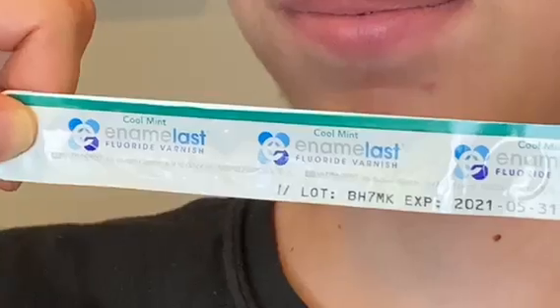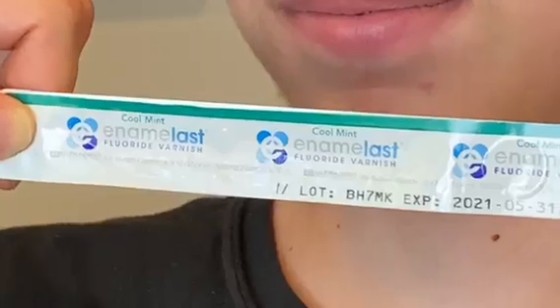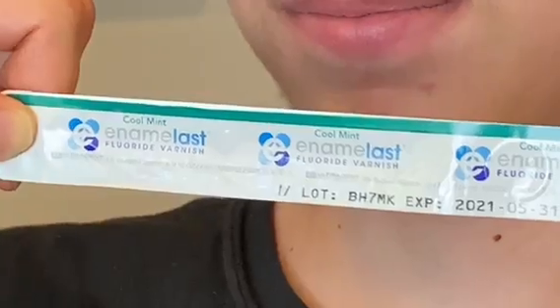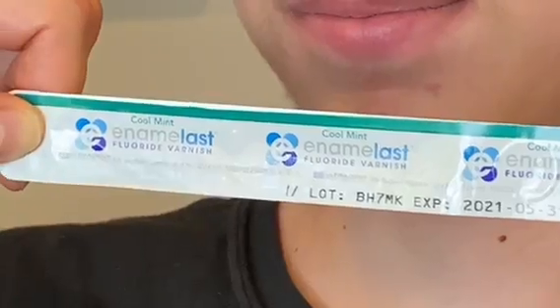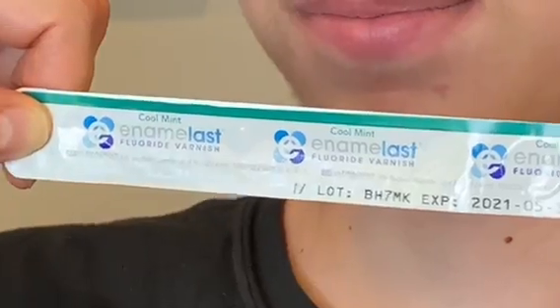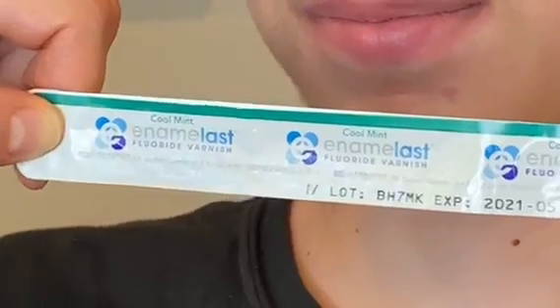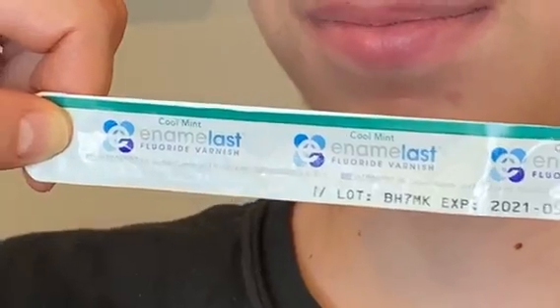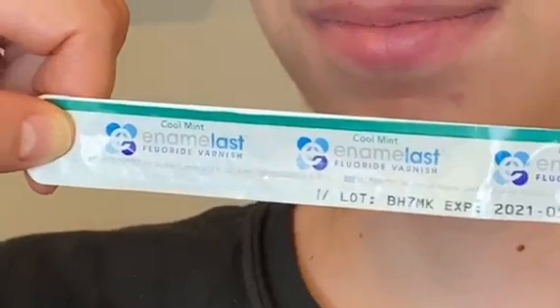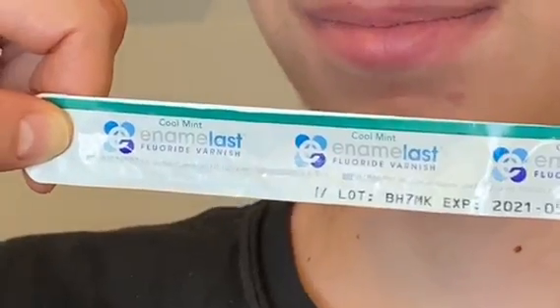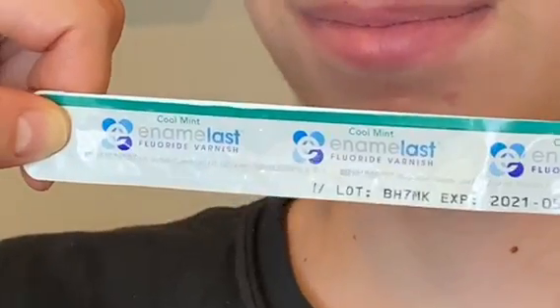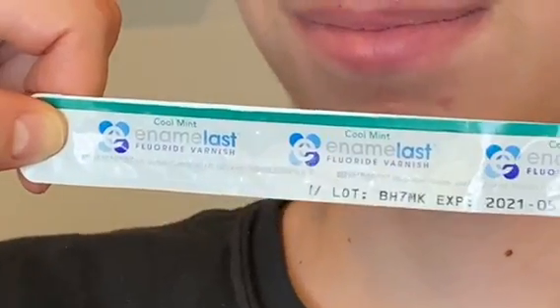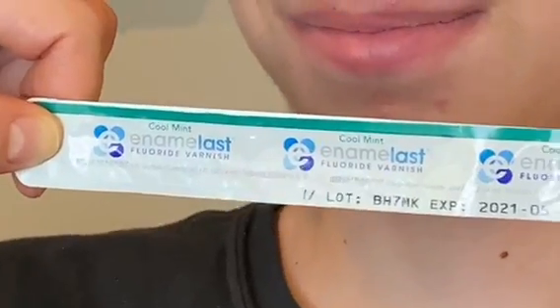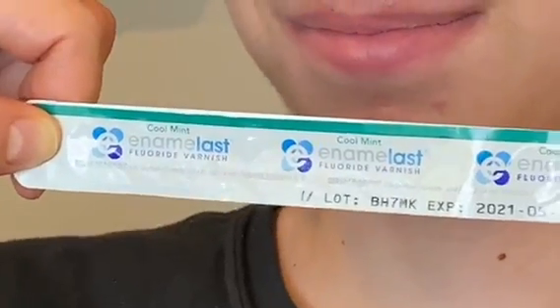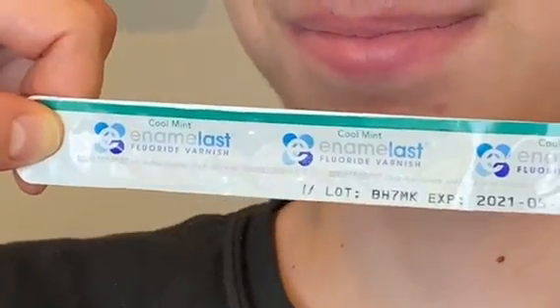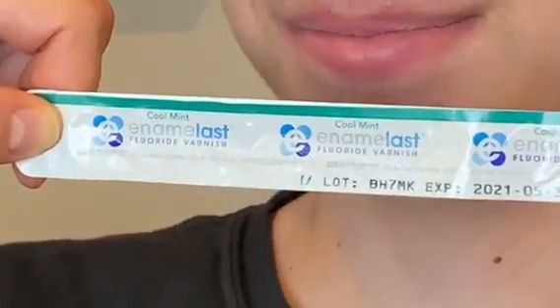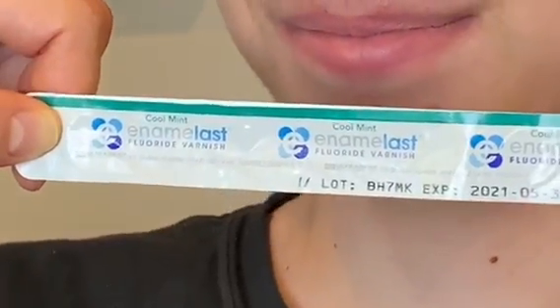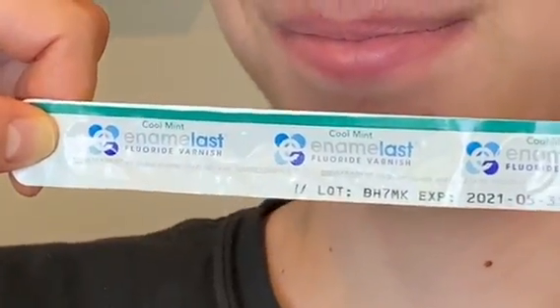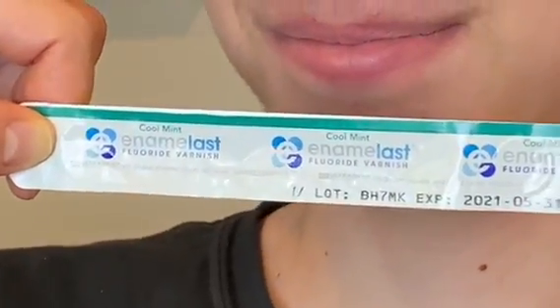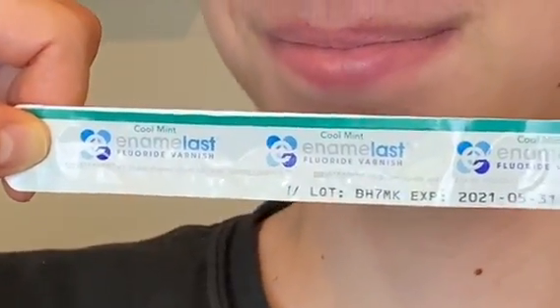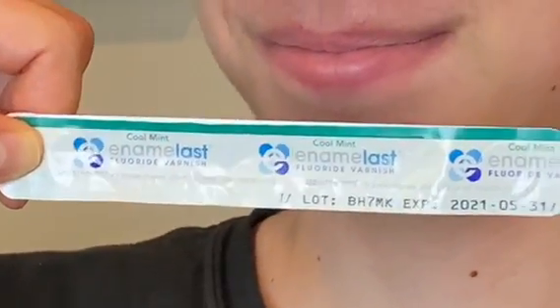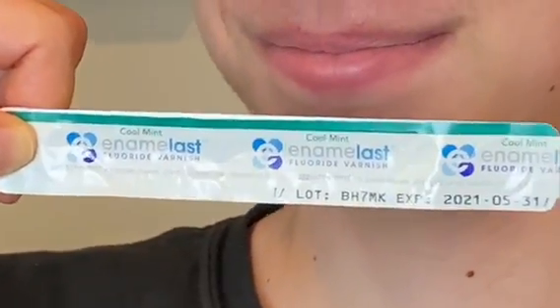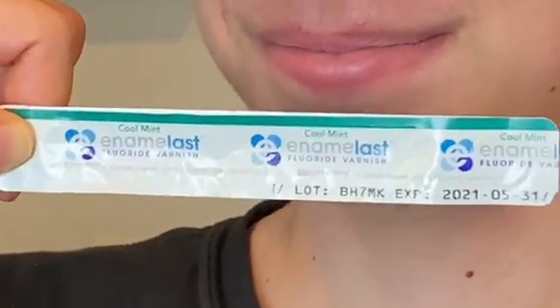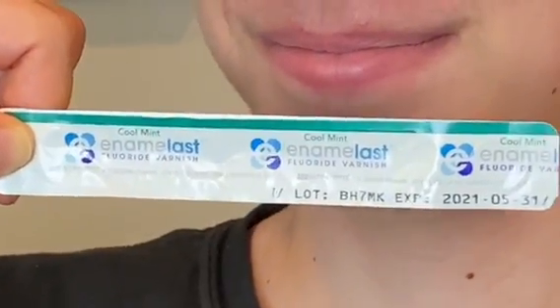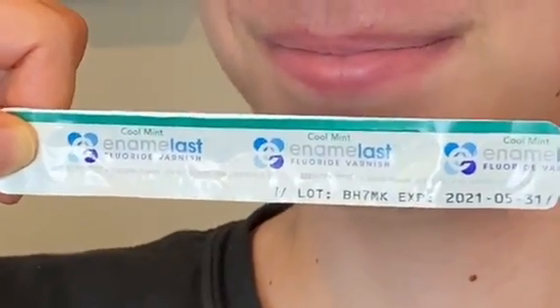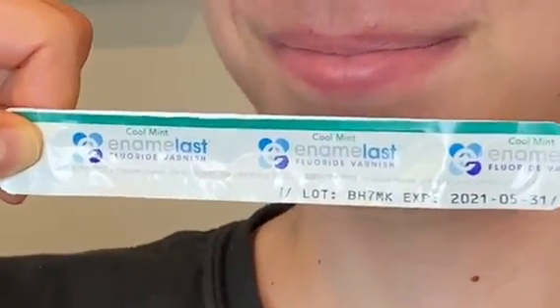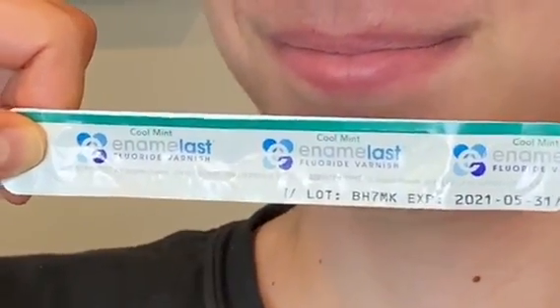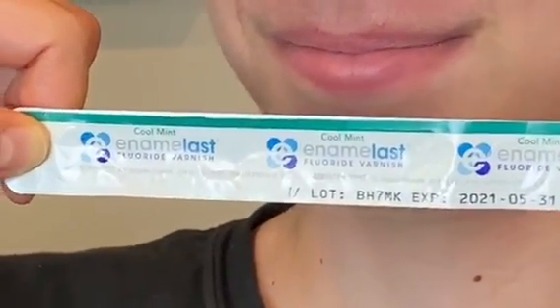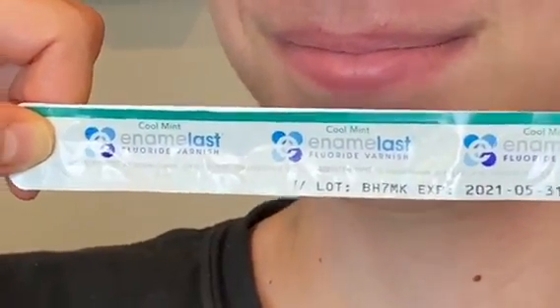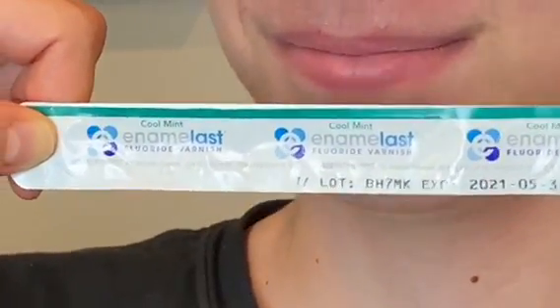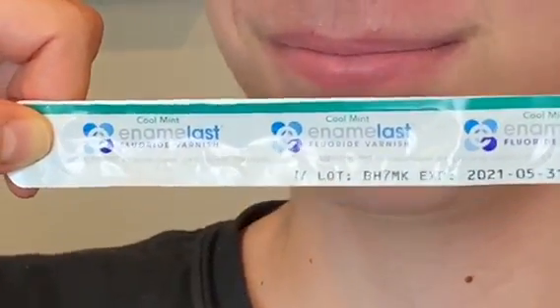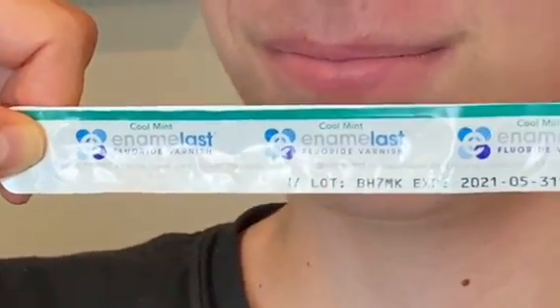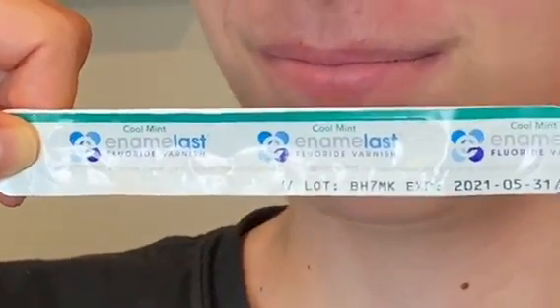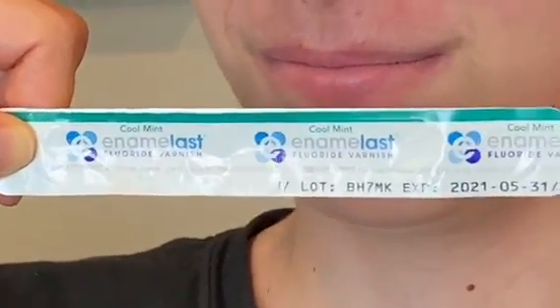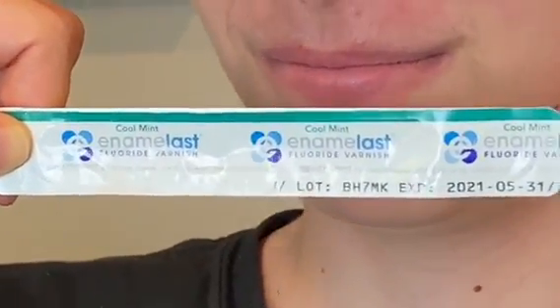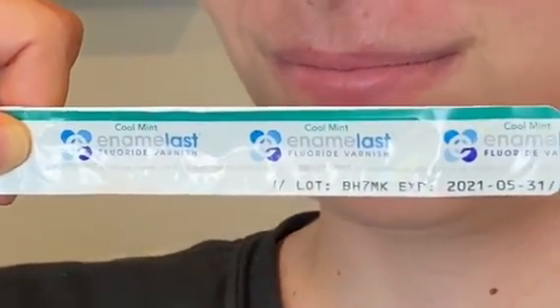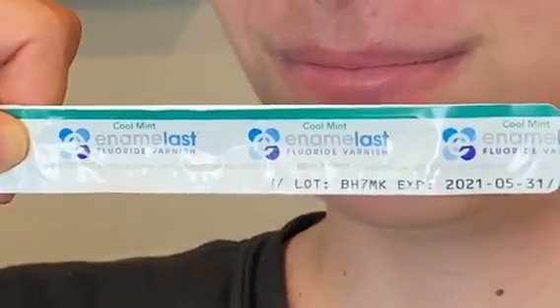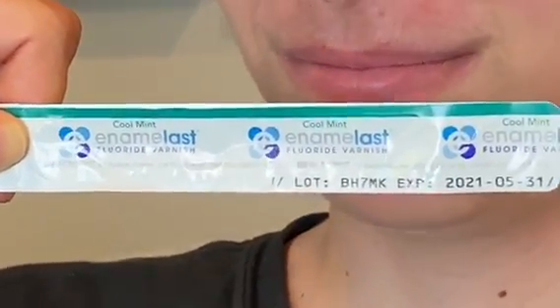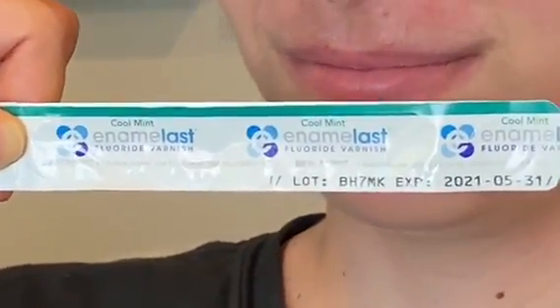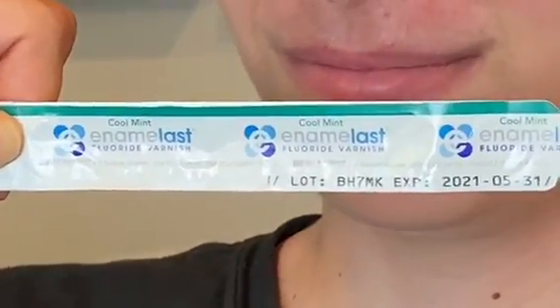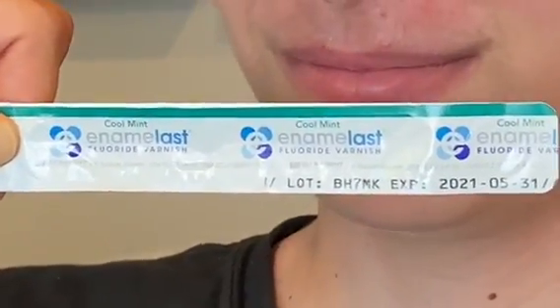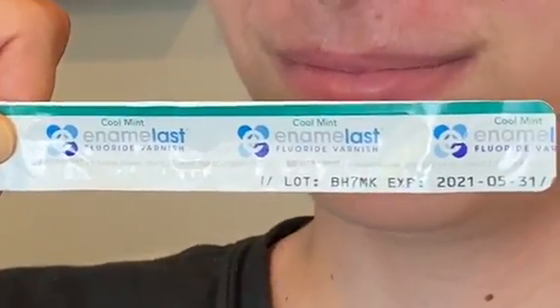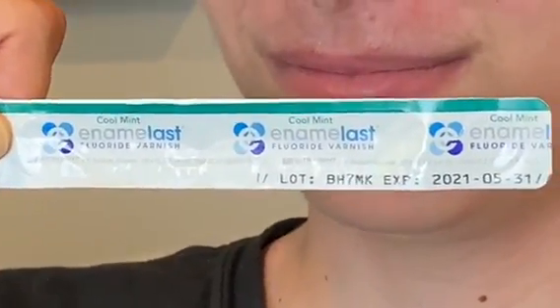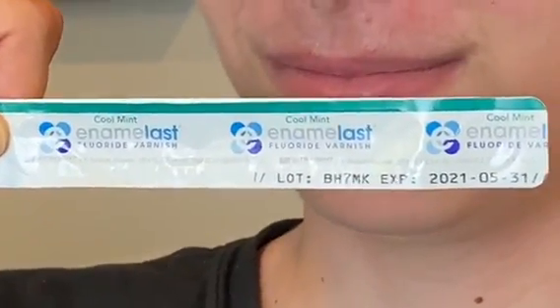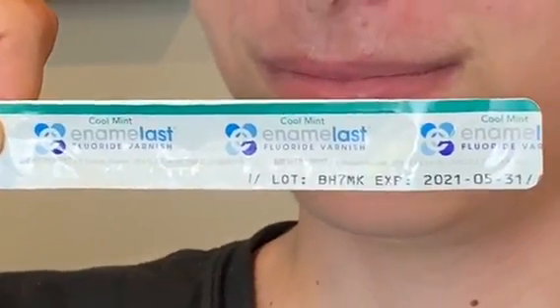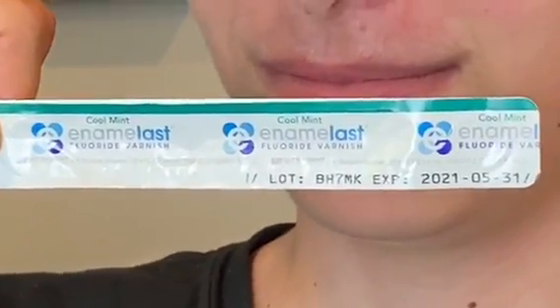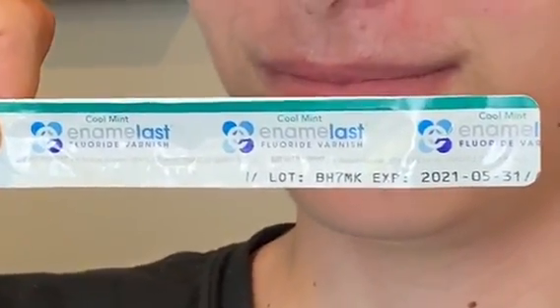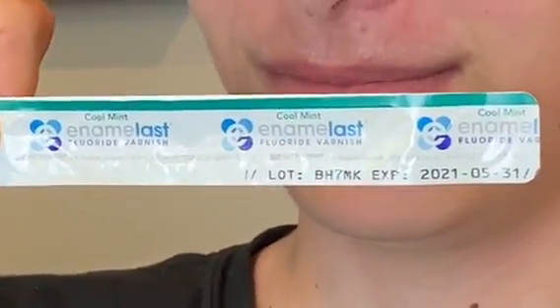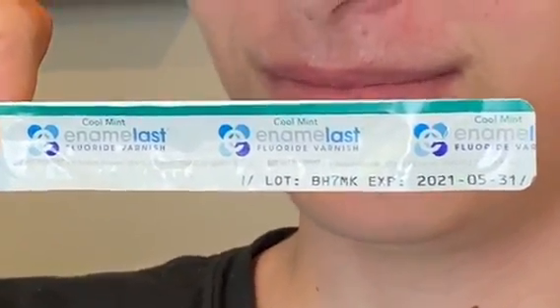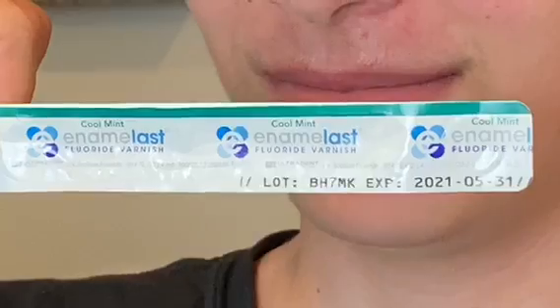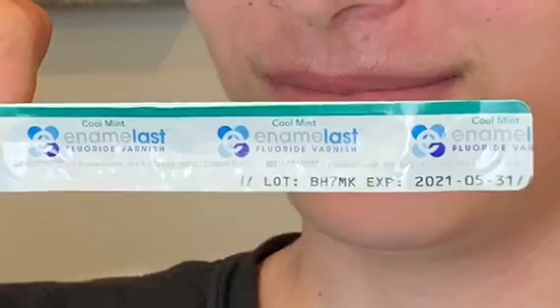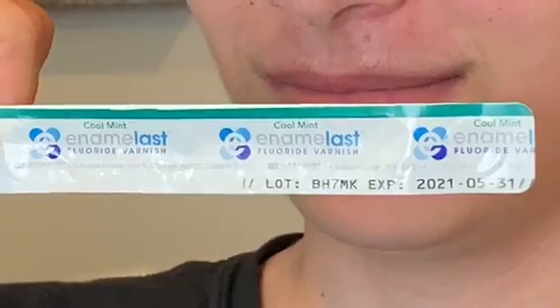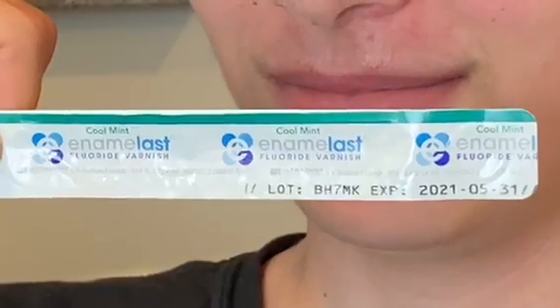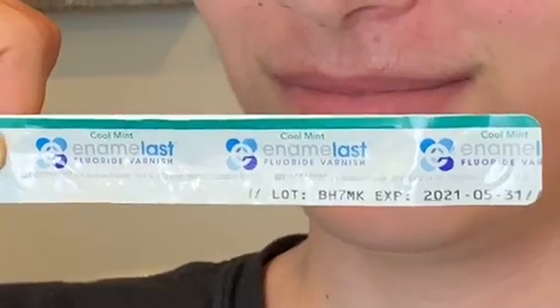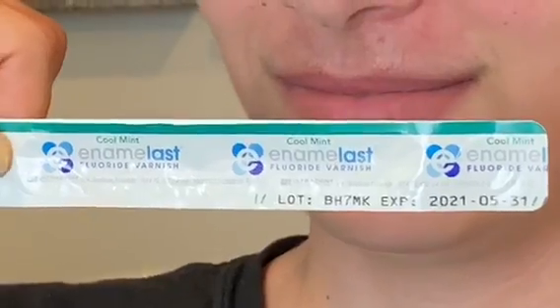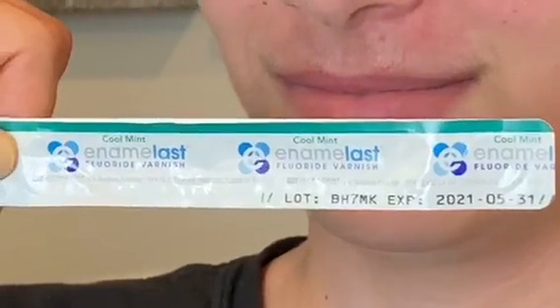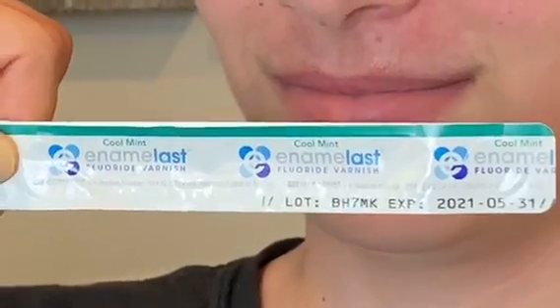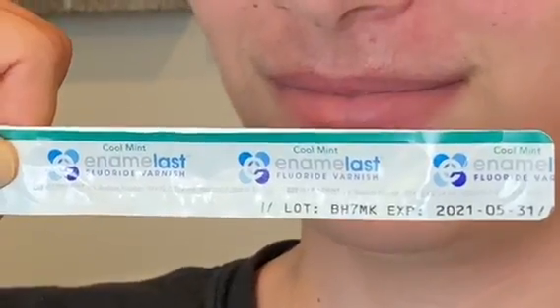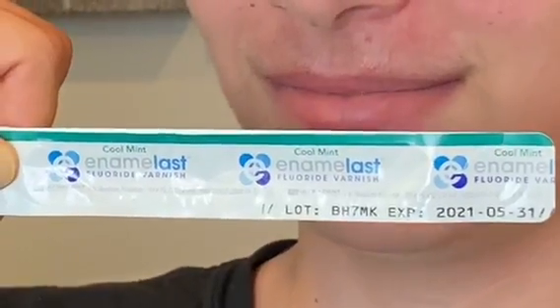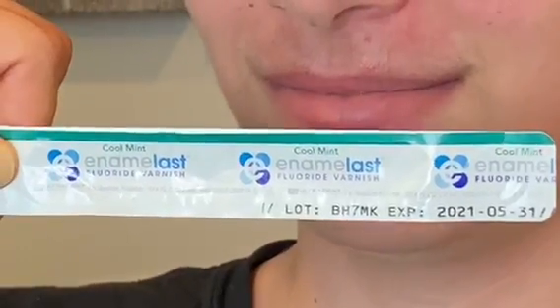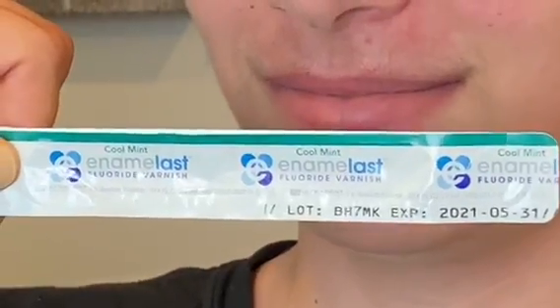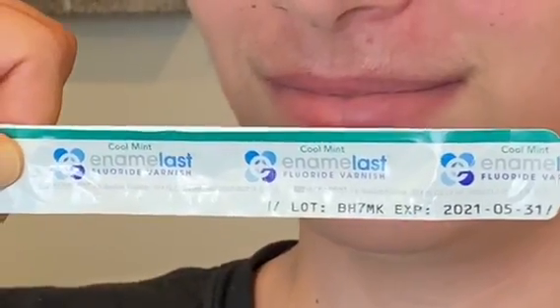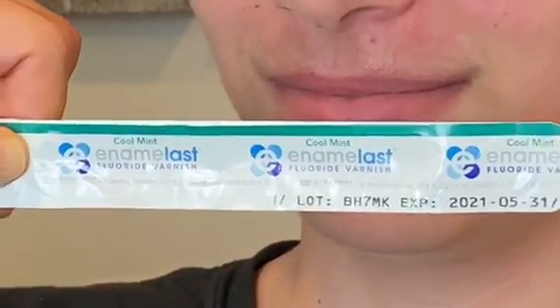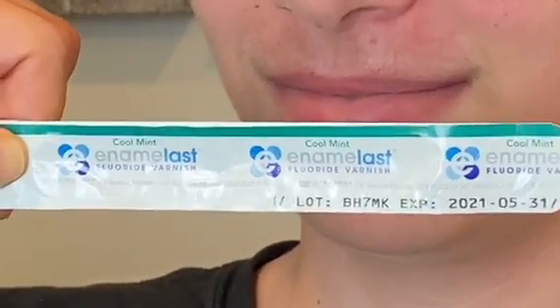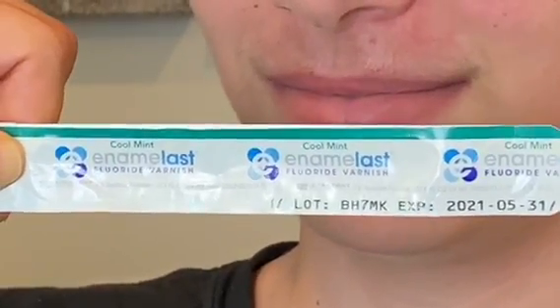Hi everyone. Today we're gonna learn how to put fluoride varnish on a child with braces.